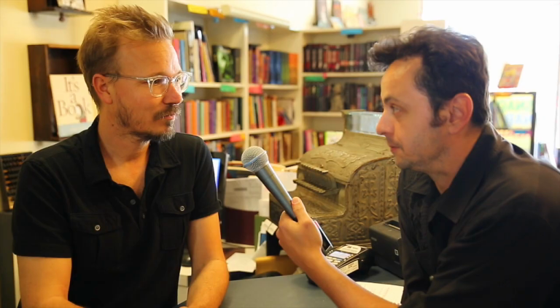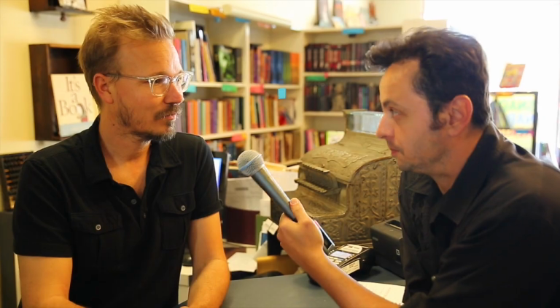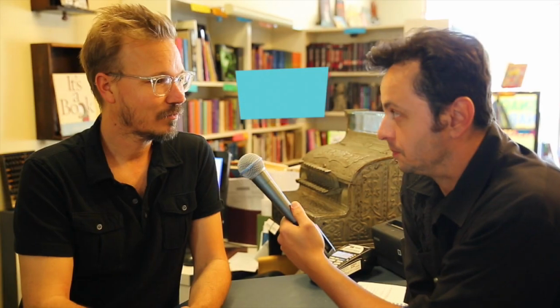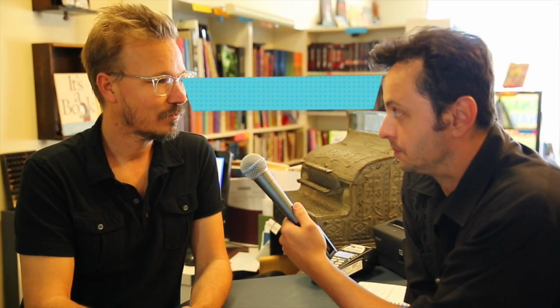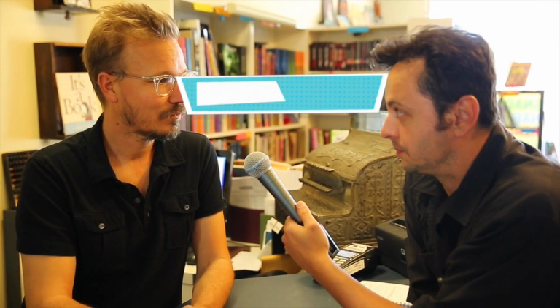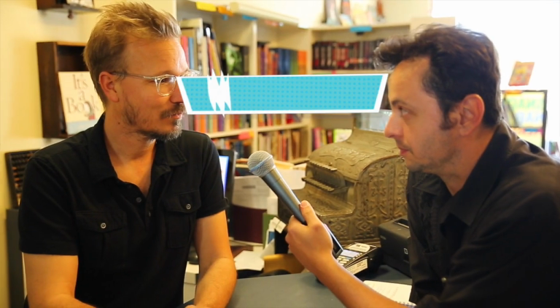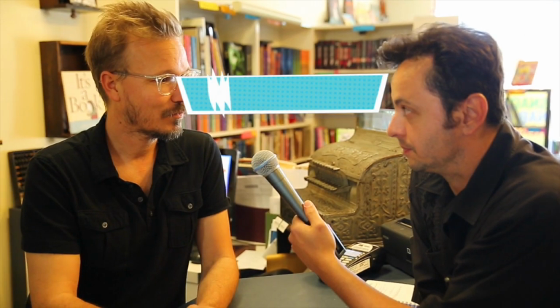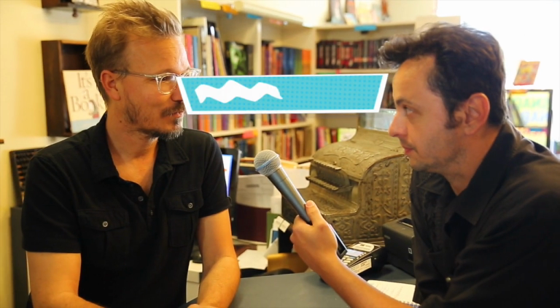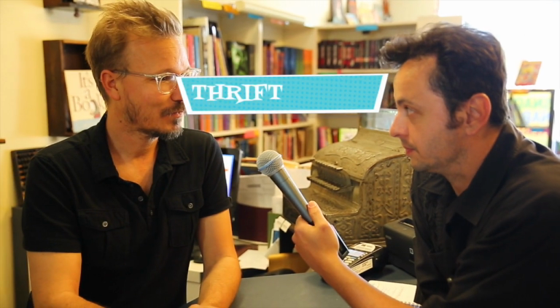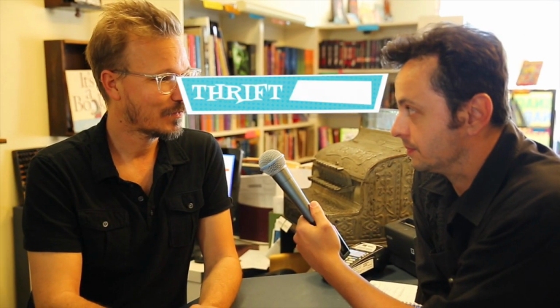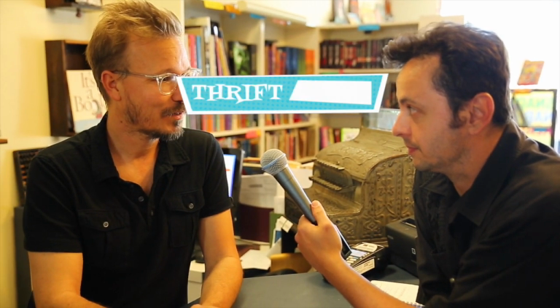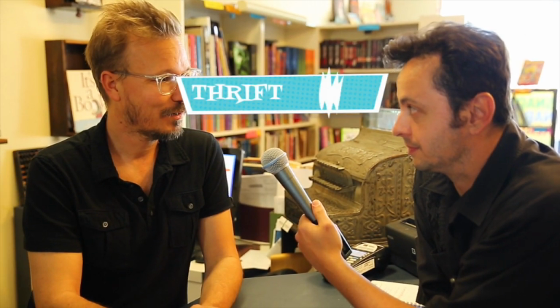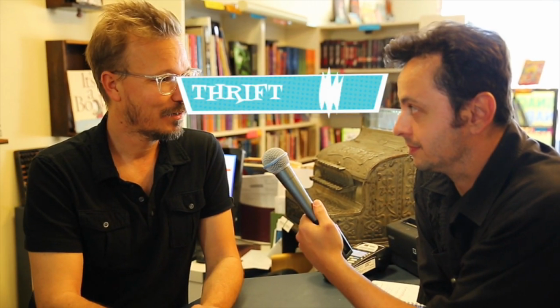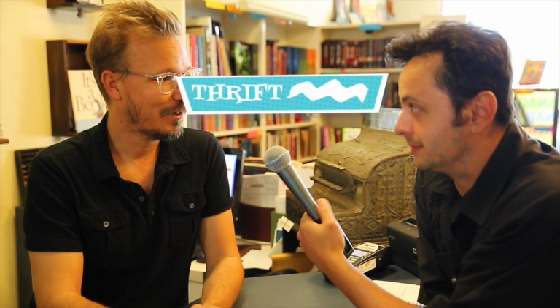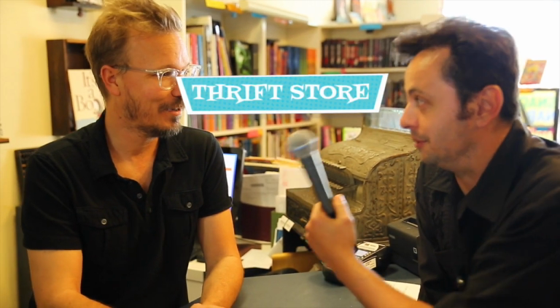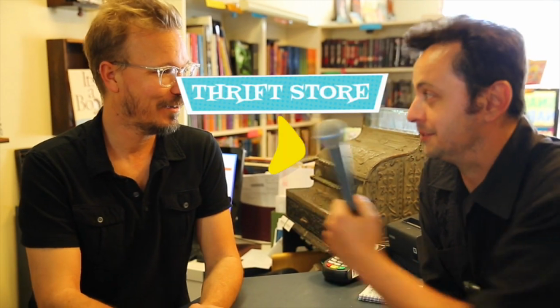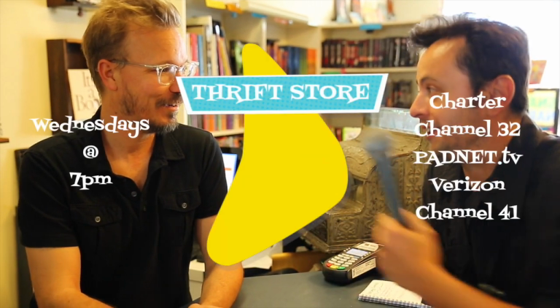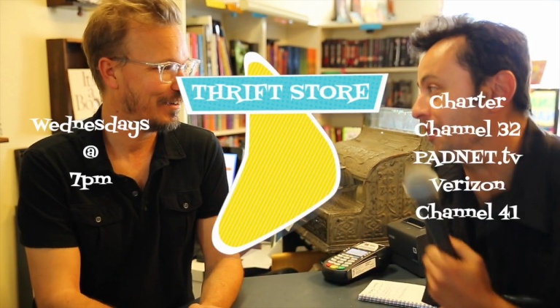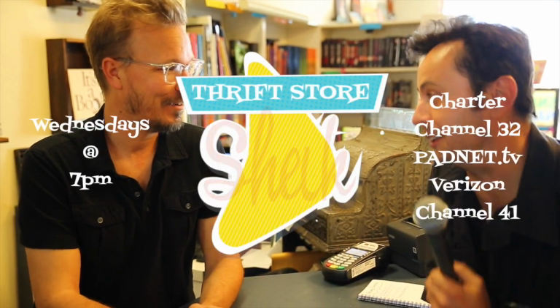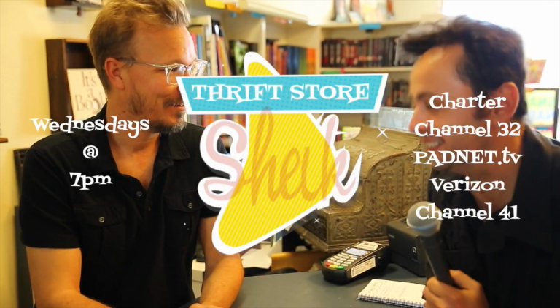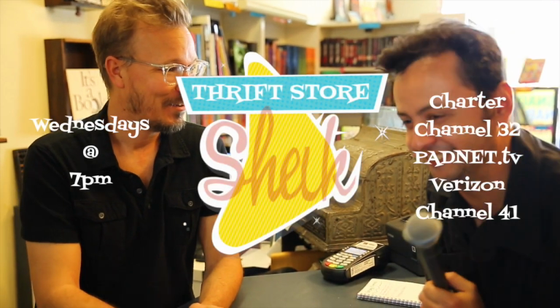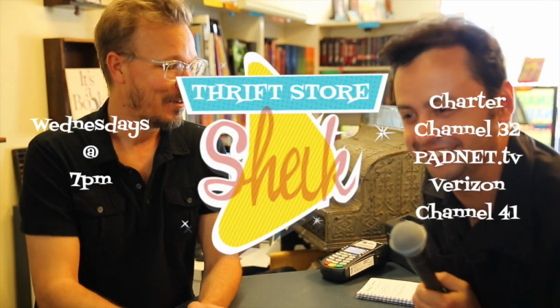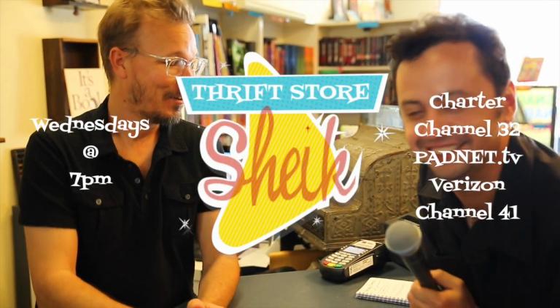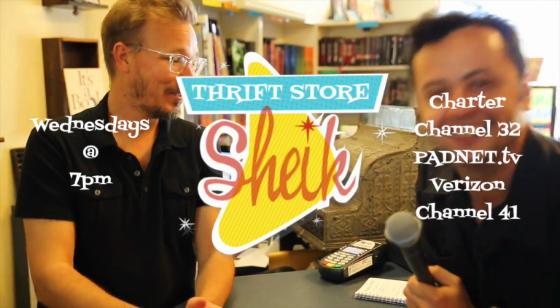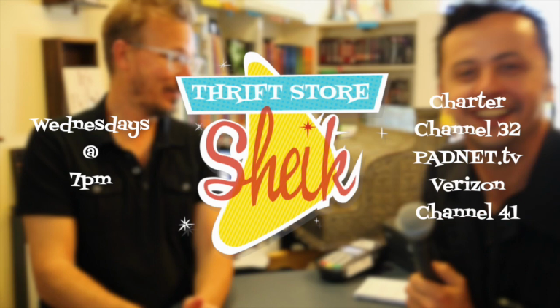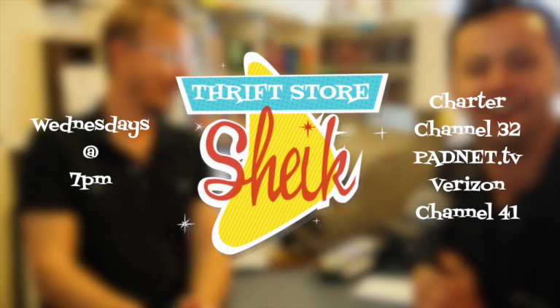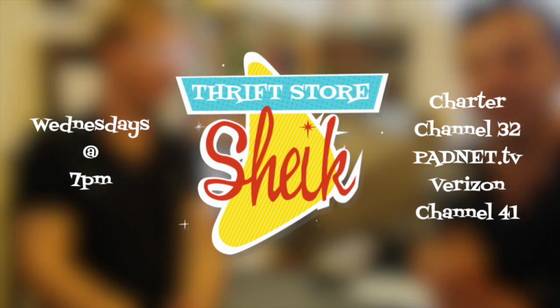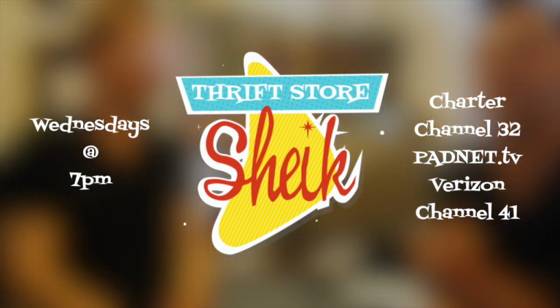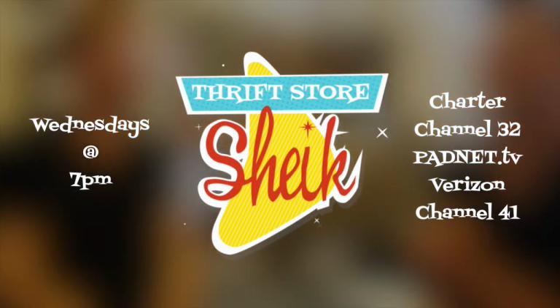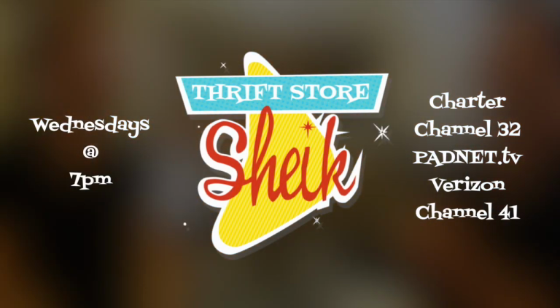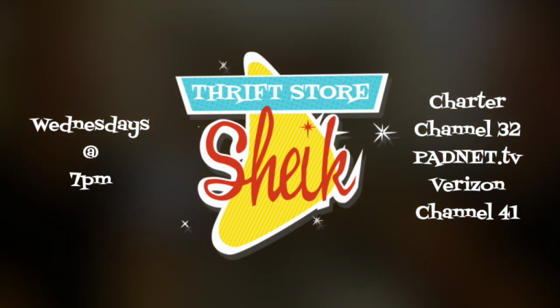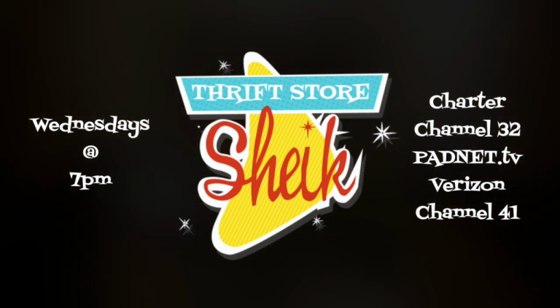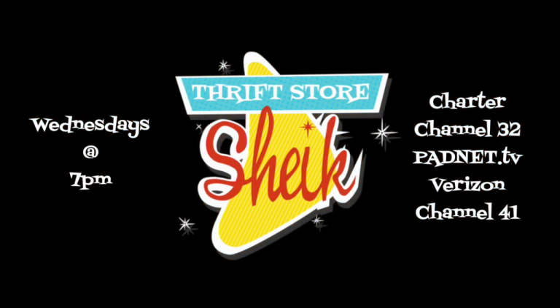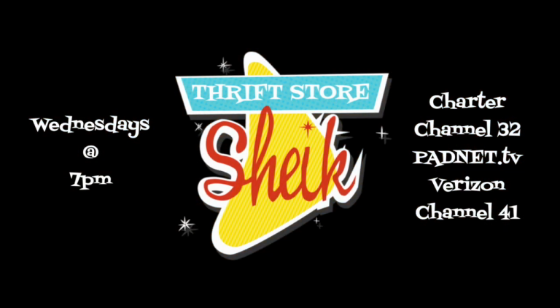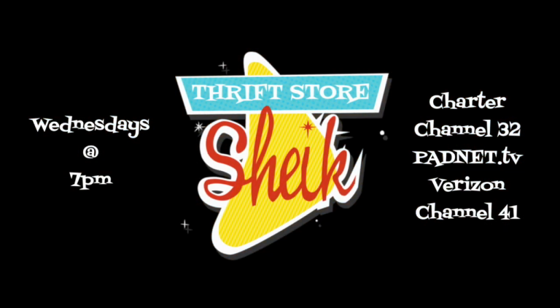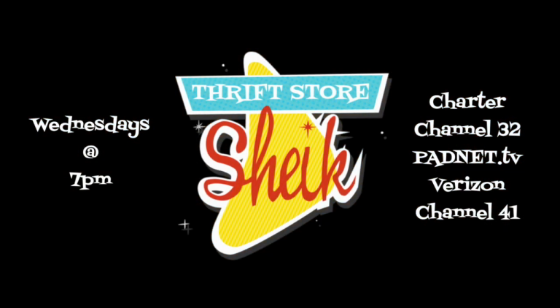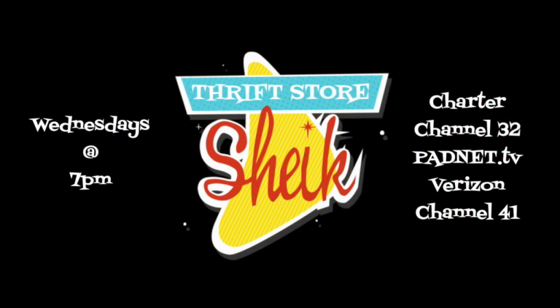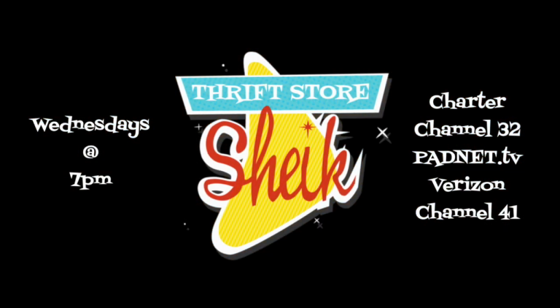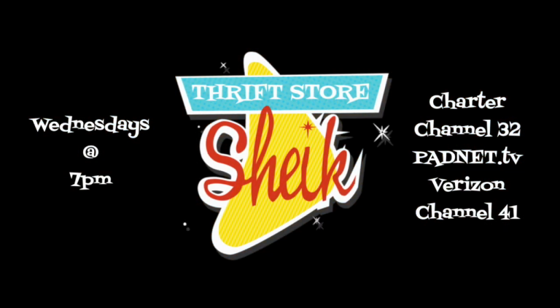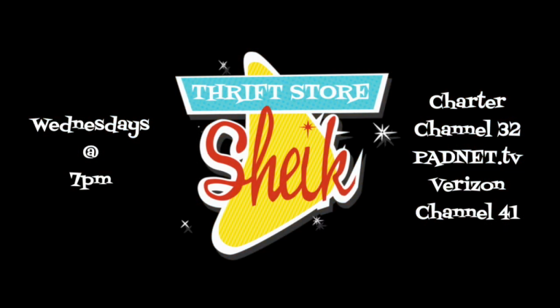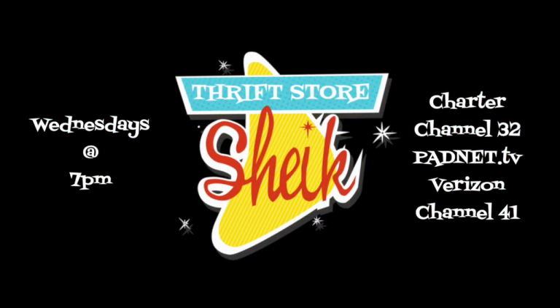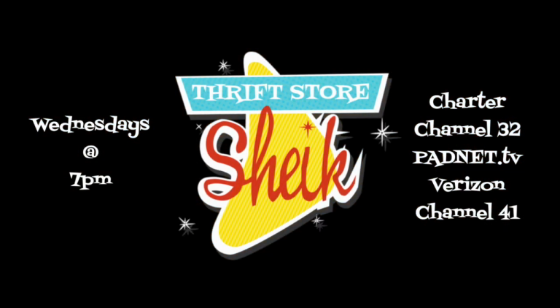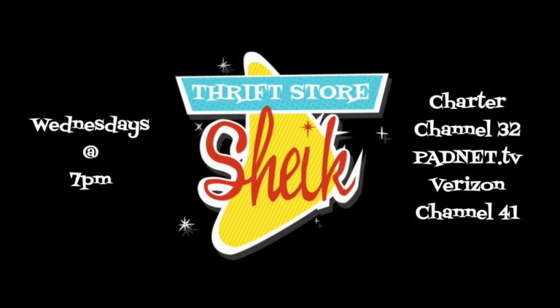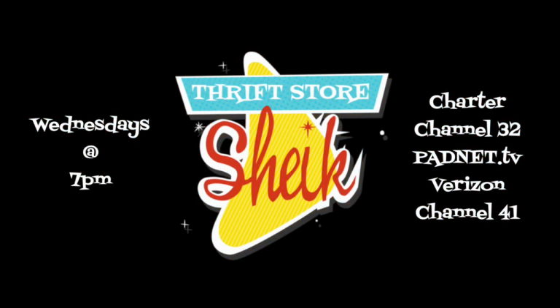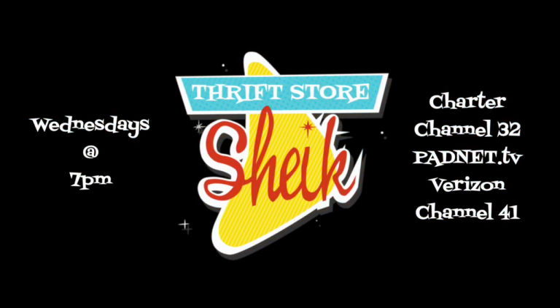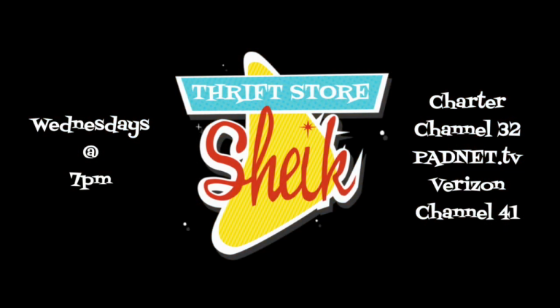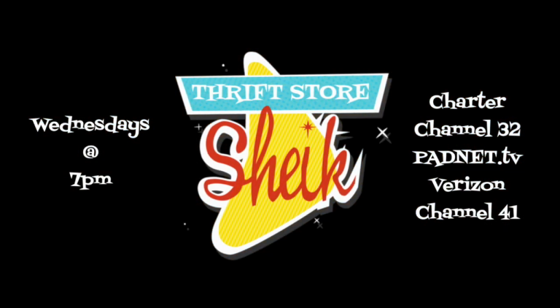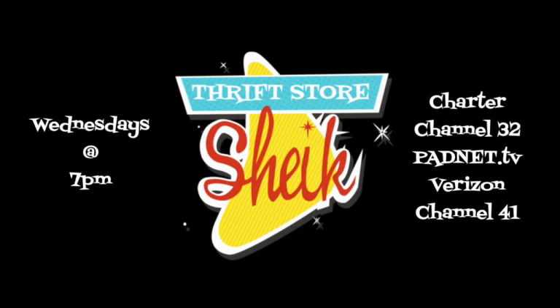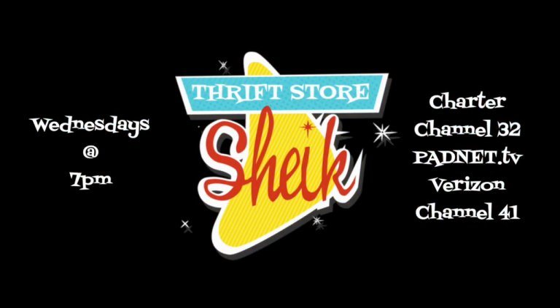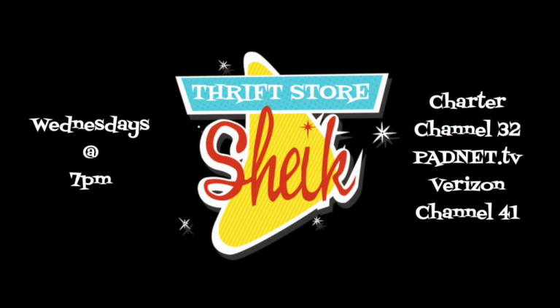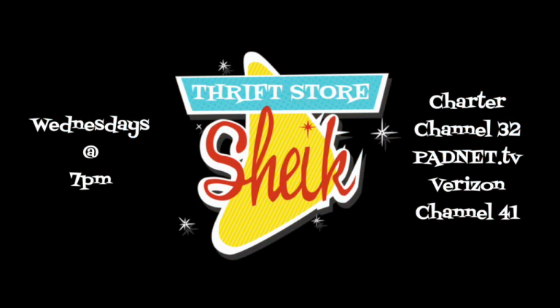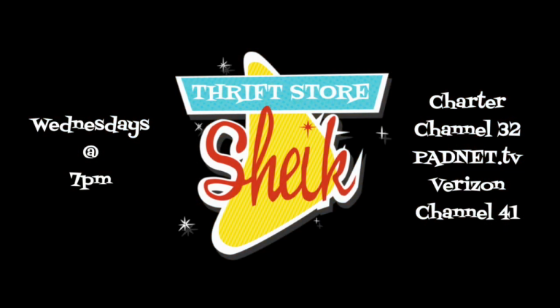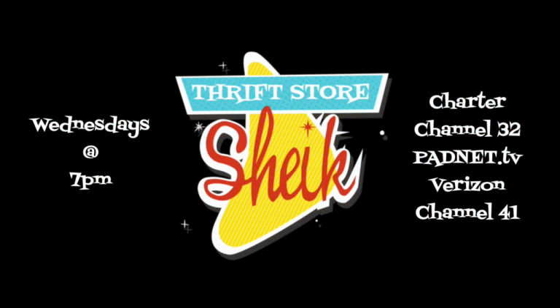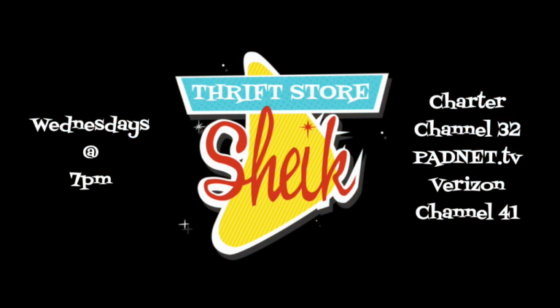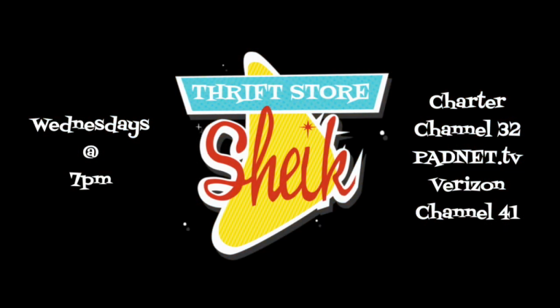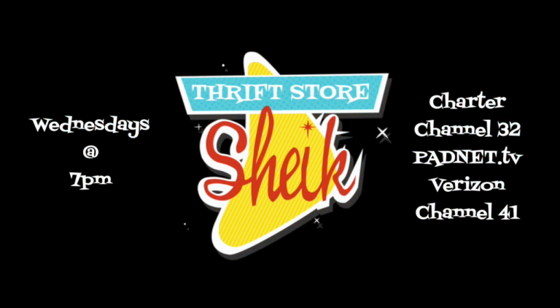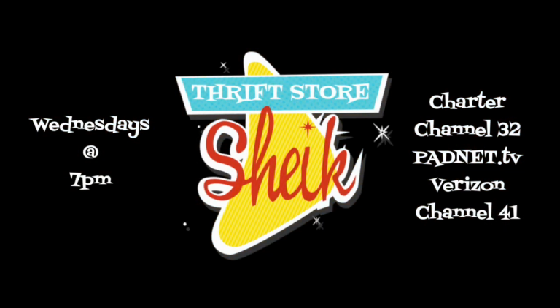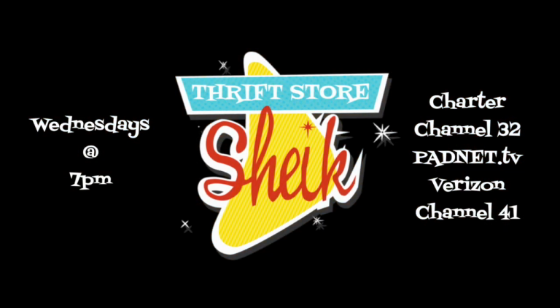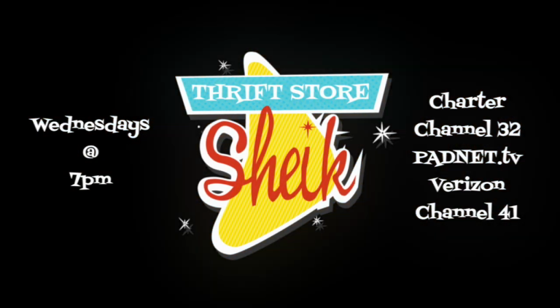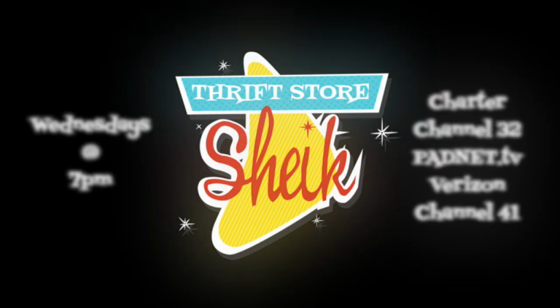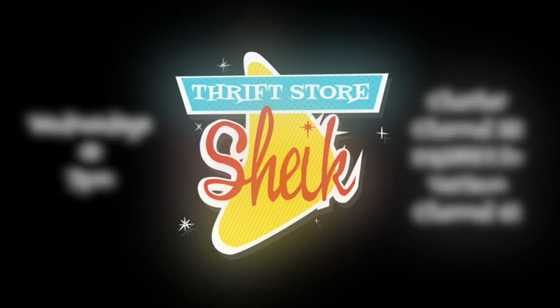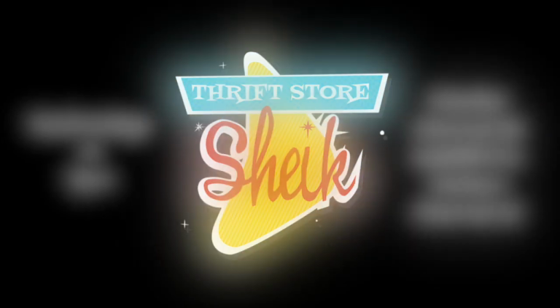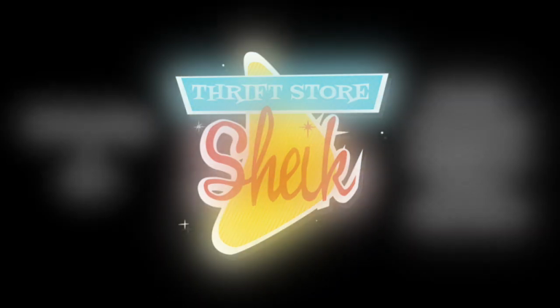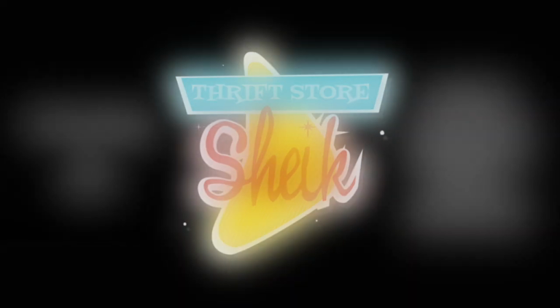Tune into Thrift Store Sheik, Wednesdays at 7 p.m. on PatNet TV, Charter Channel 32 and Verizon Channel 41.